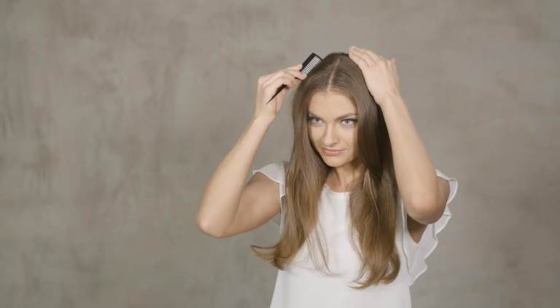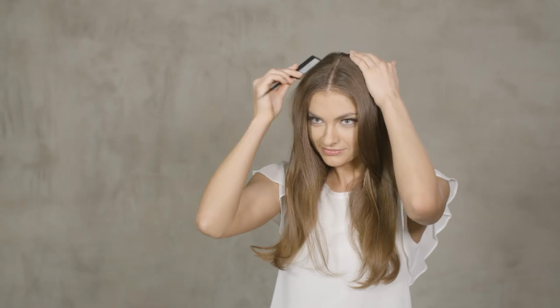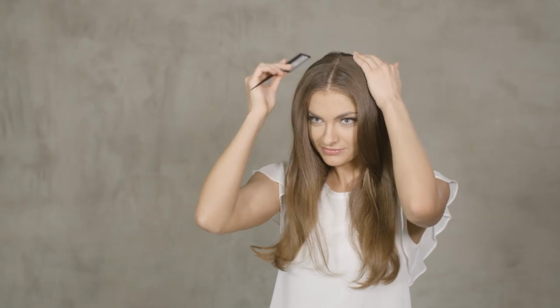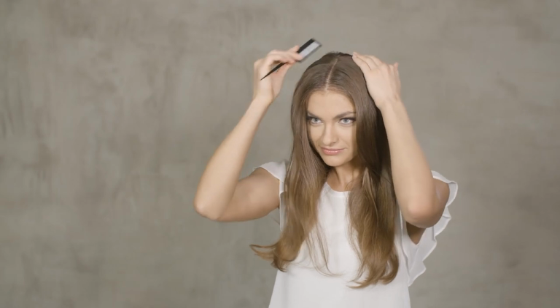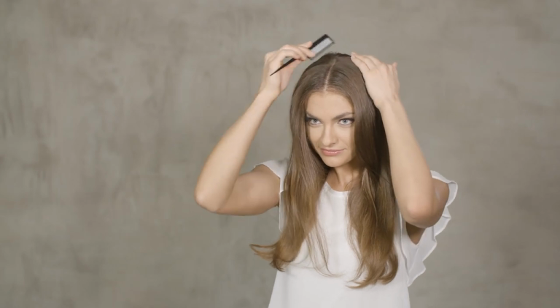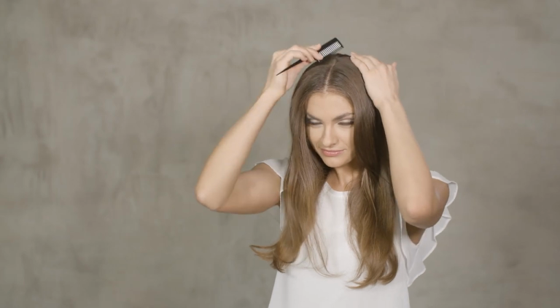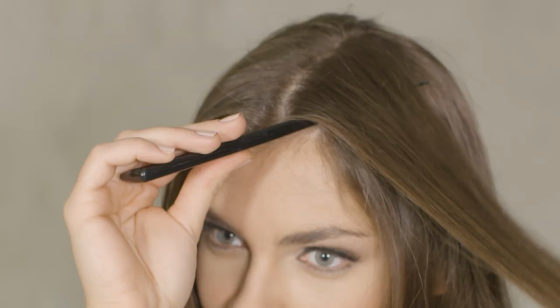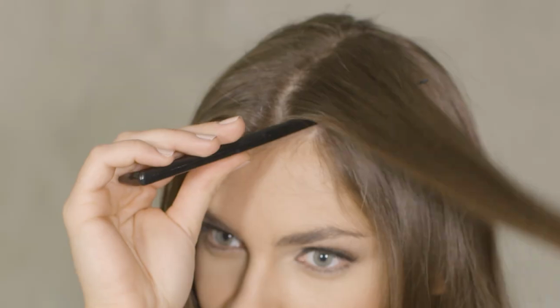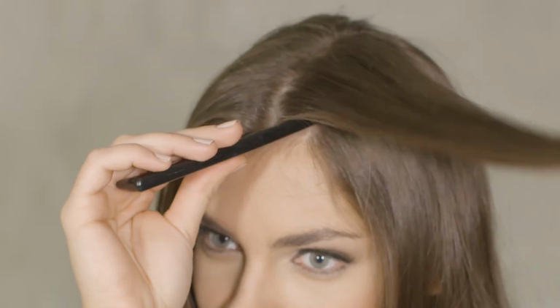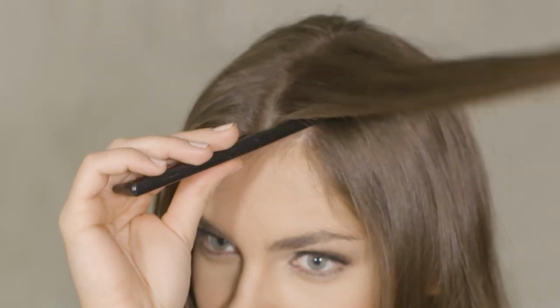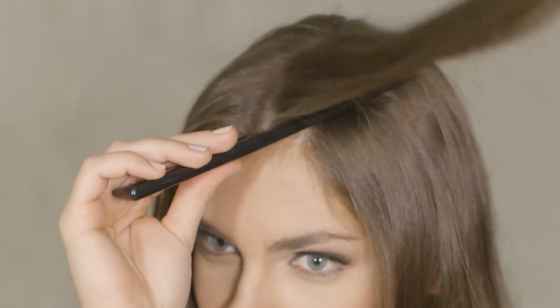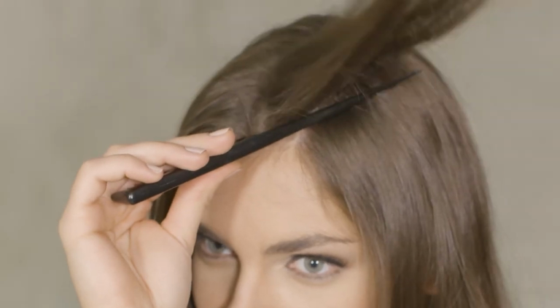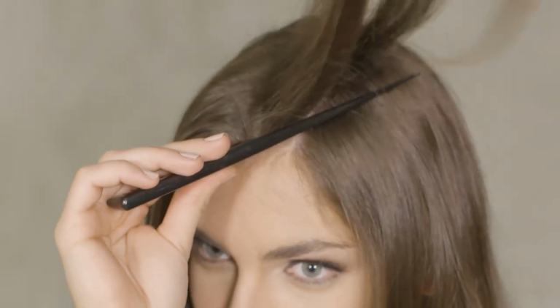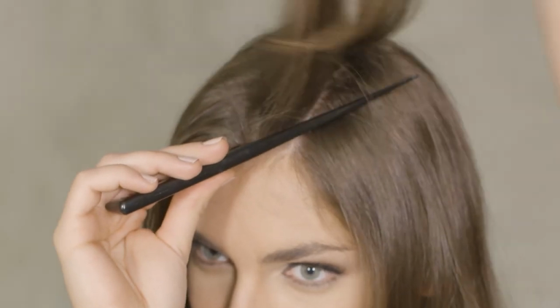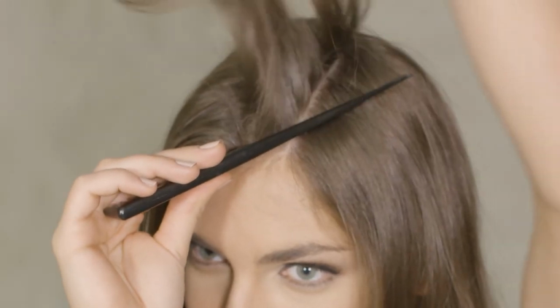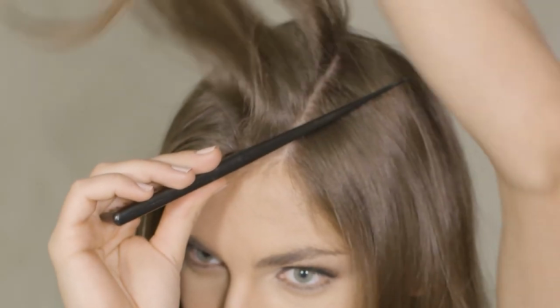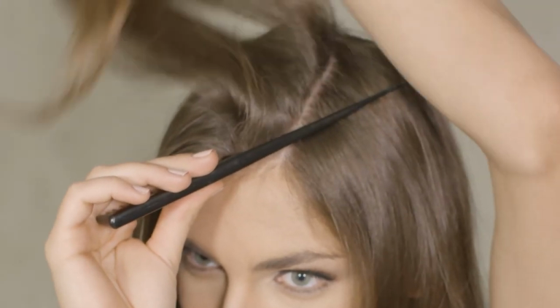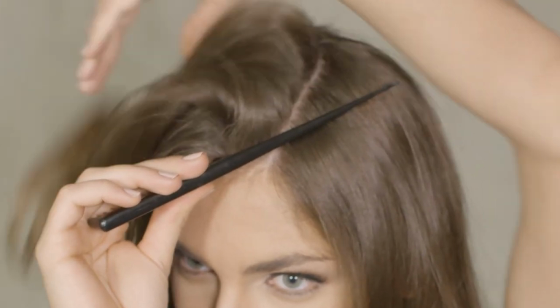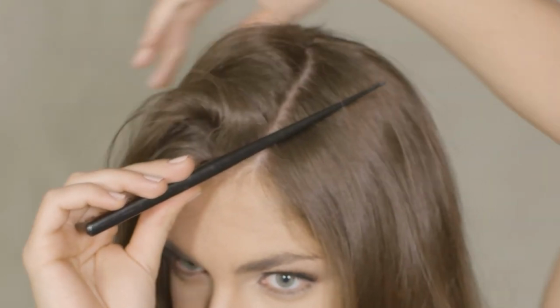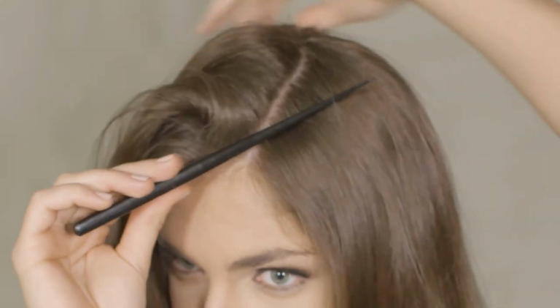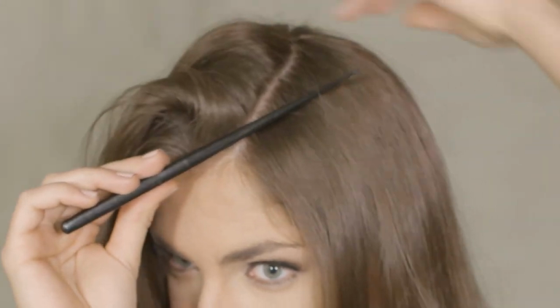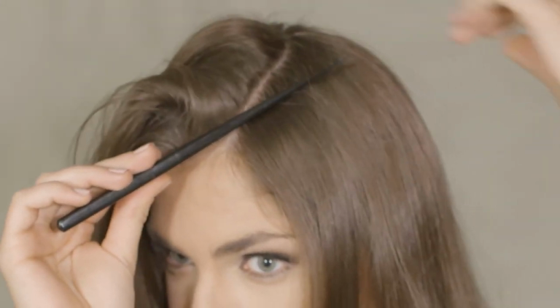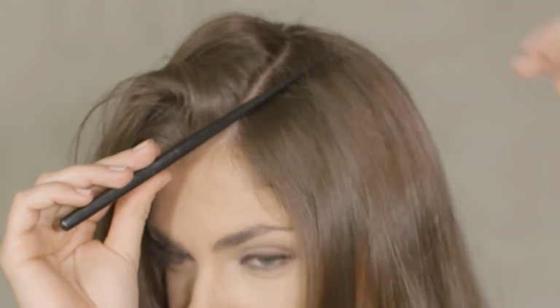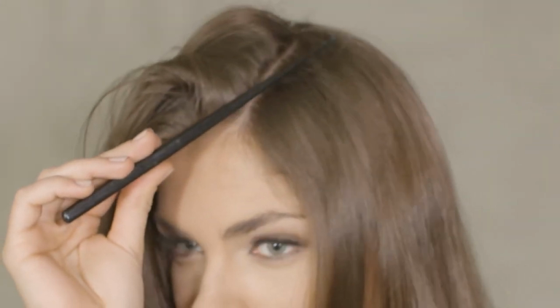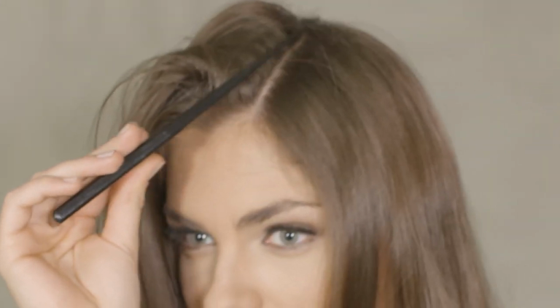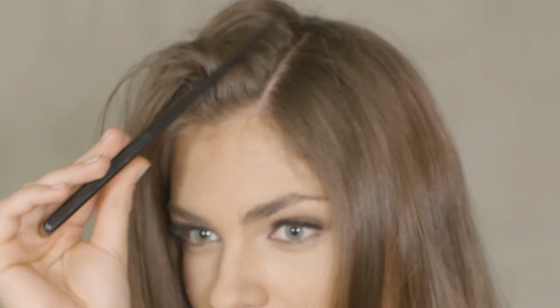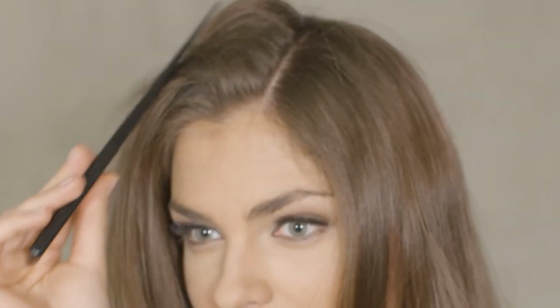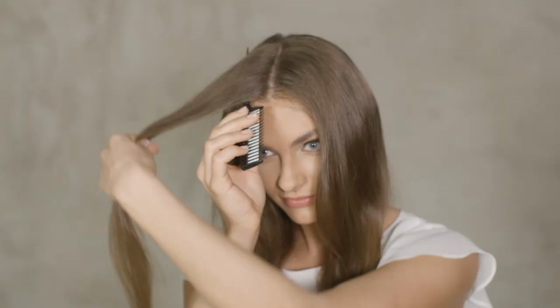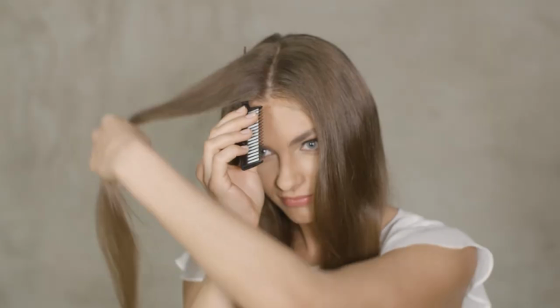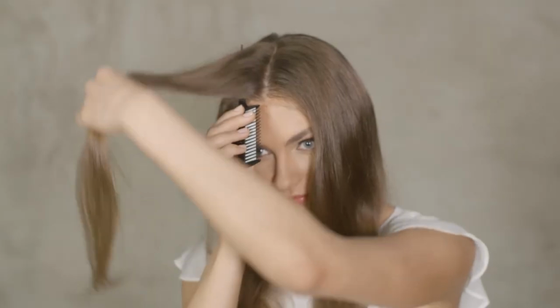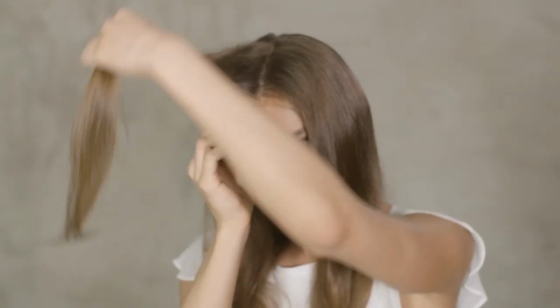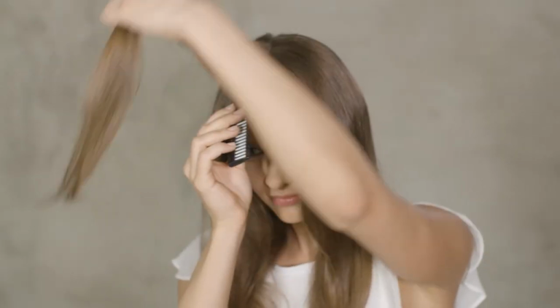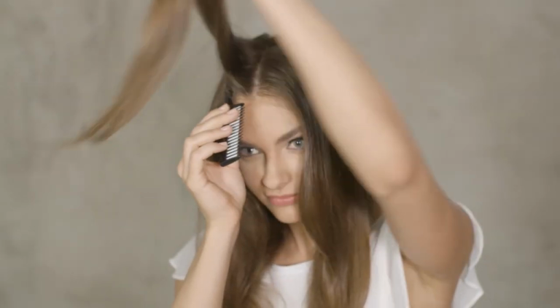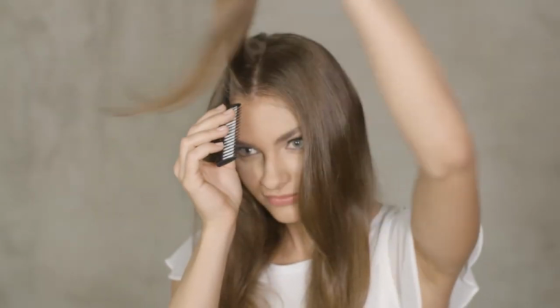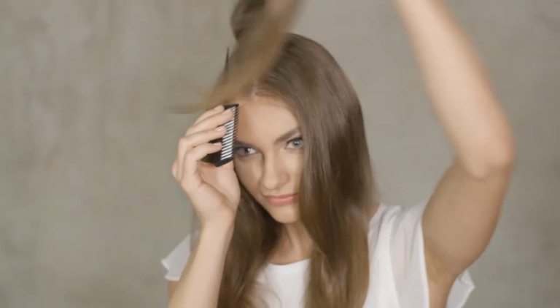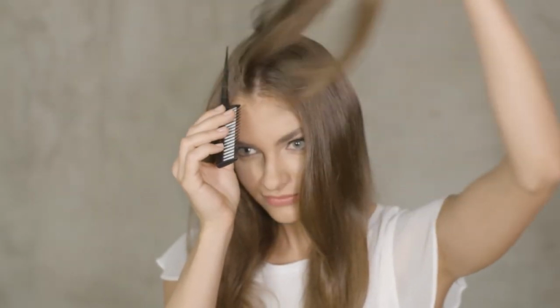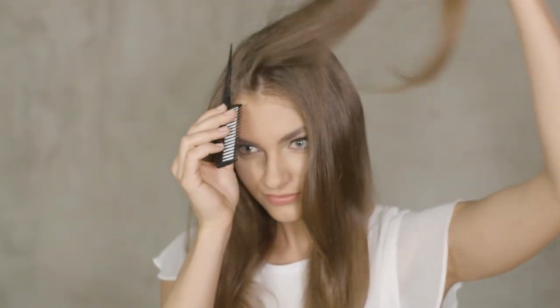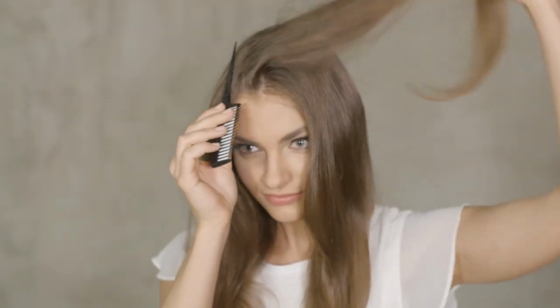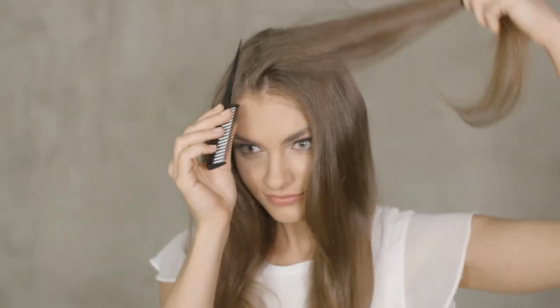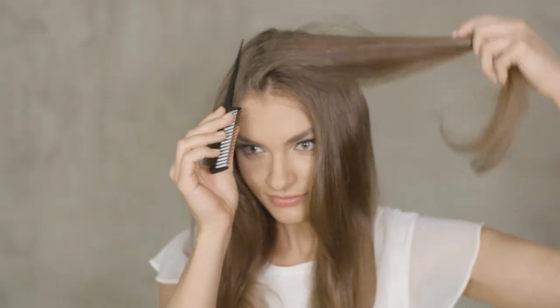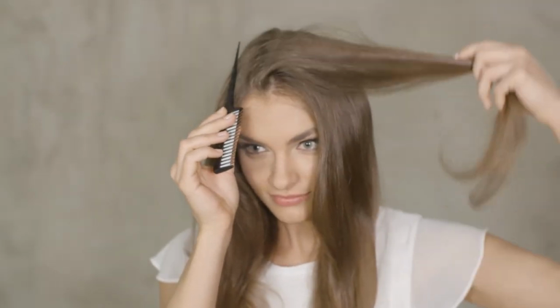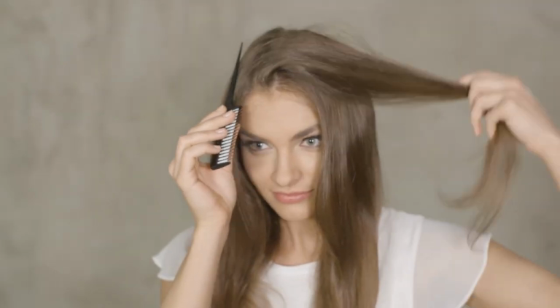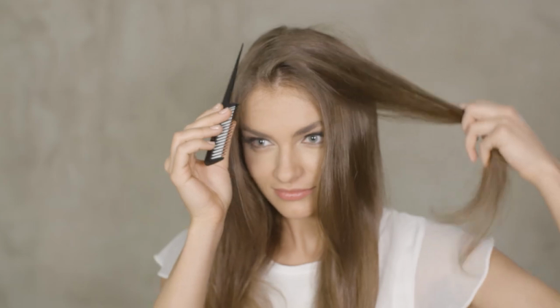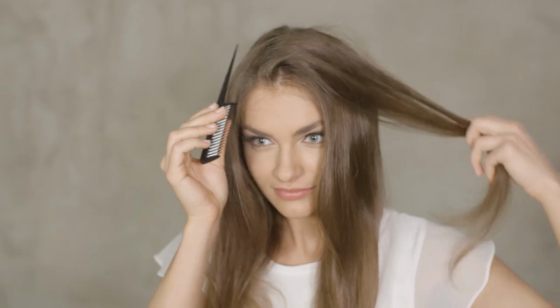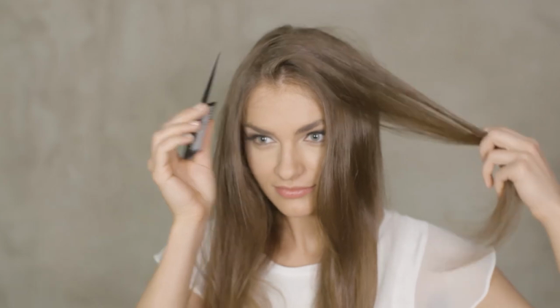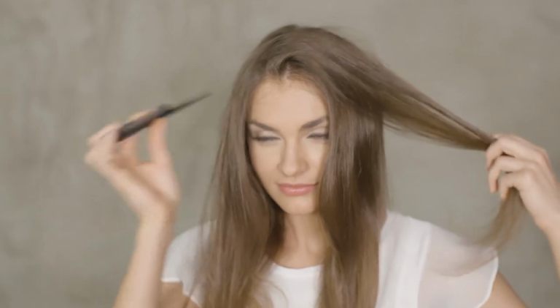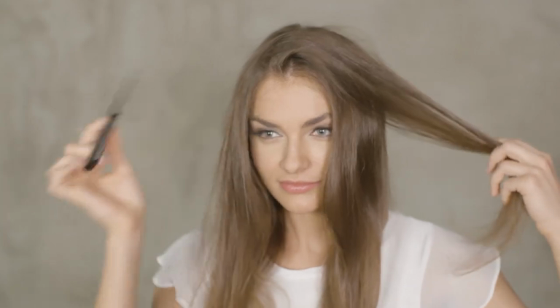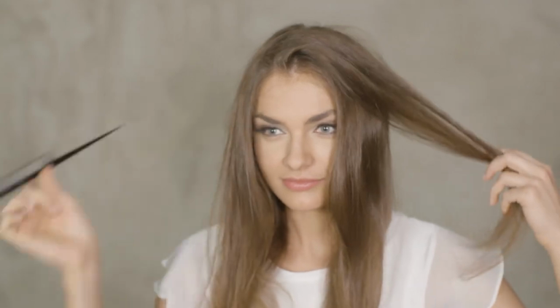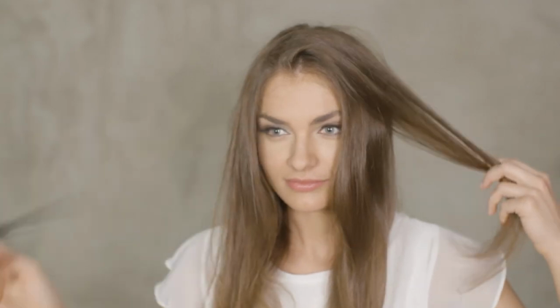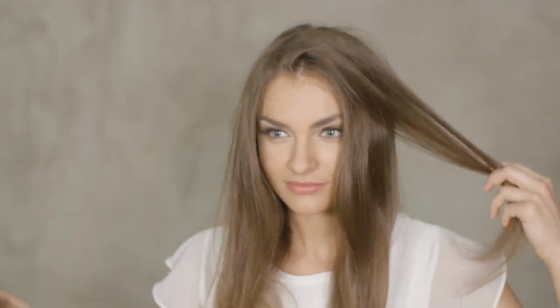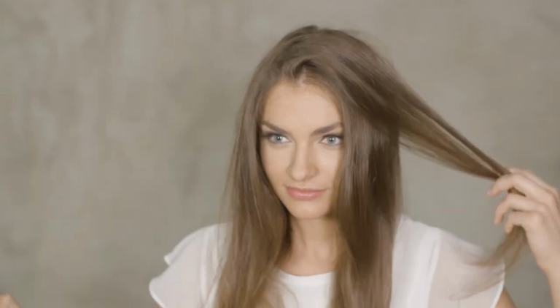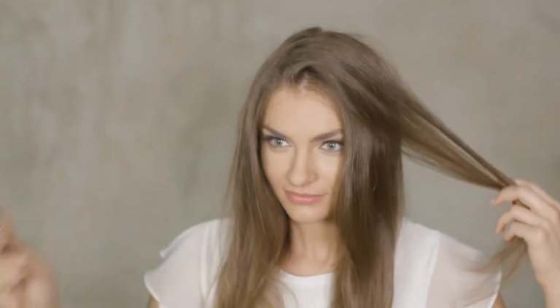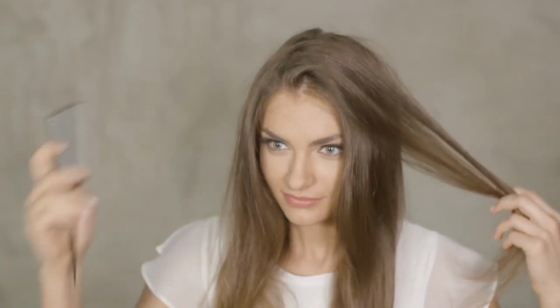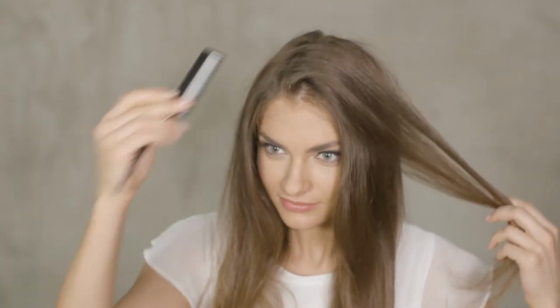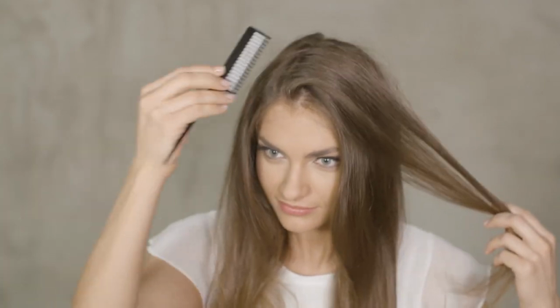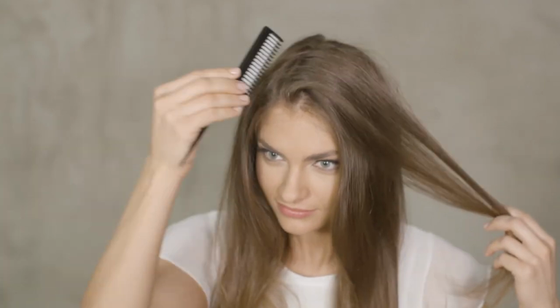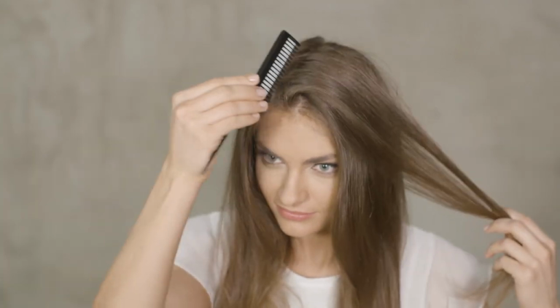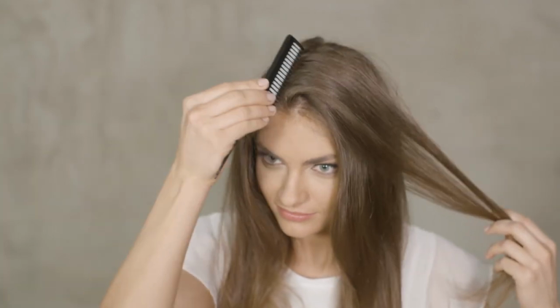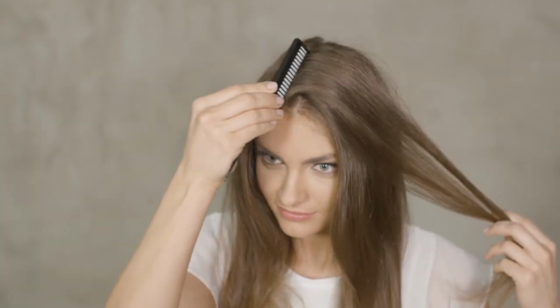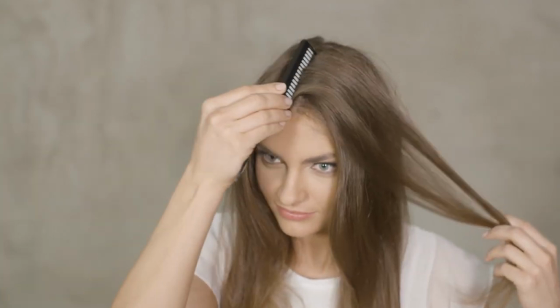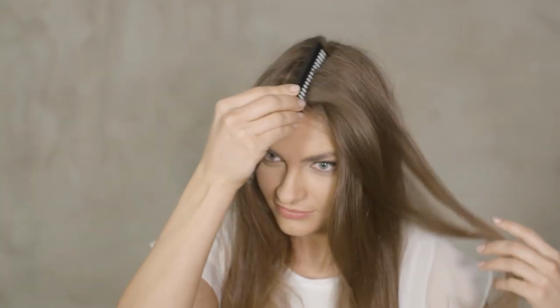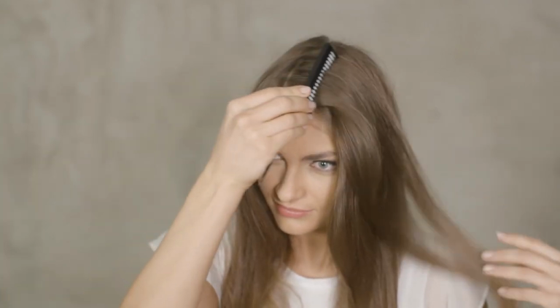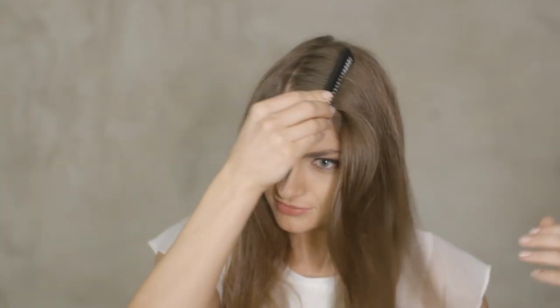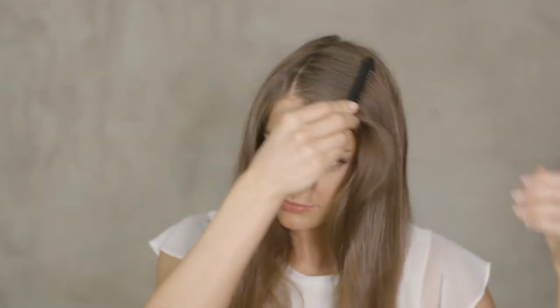you should divide your hair before each partial treatment. We recommend that you make a center vertex and at least two side vertices.